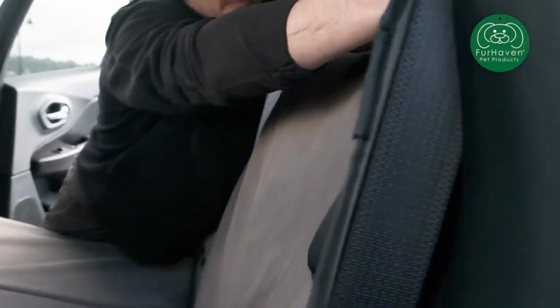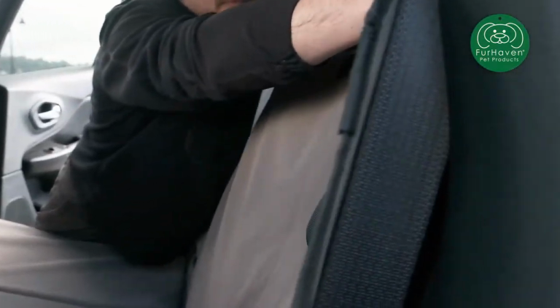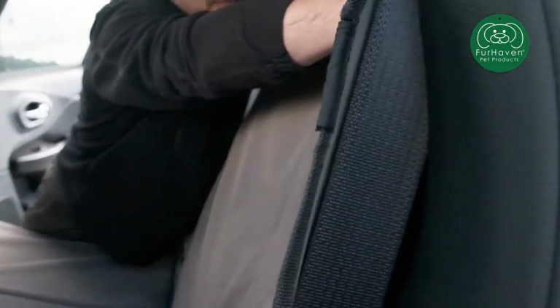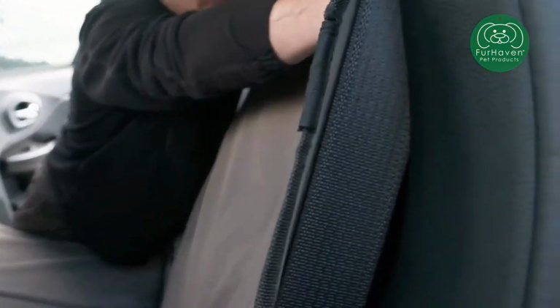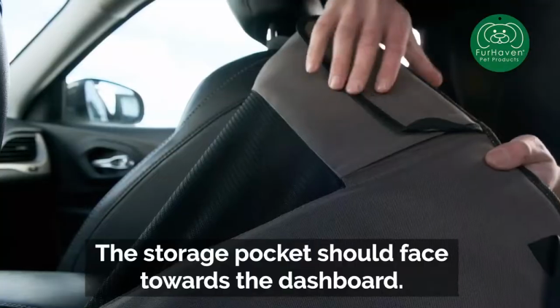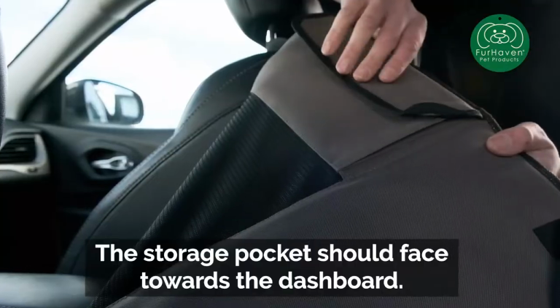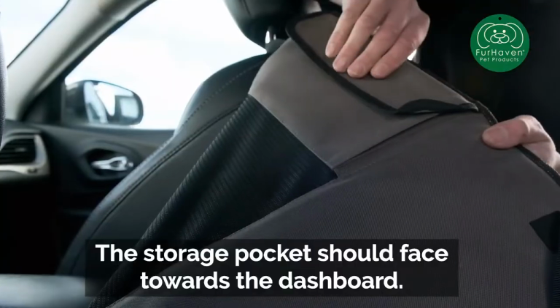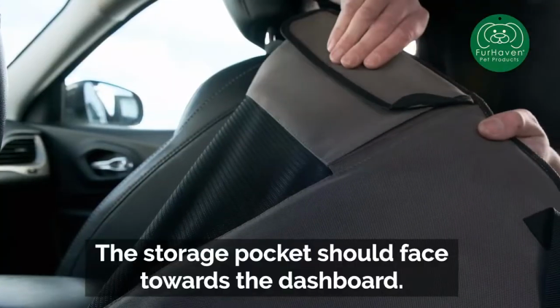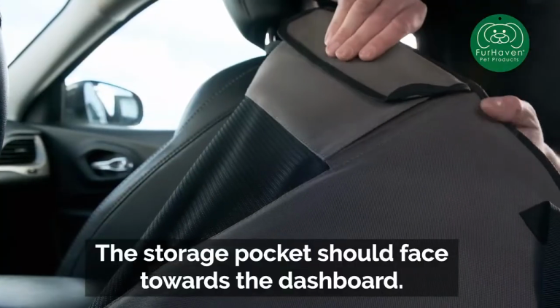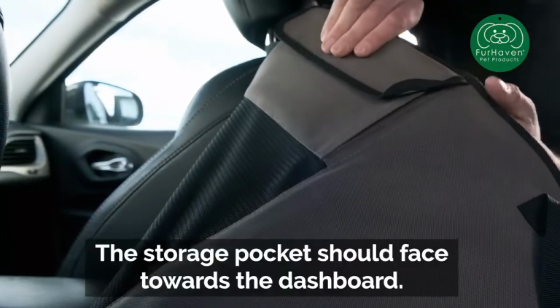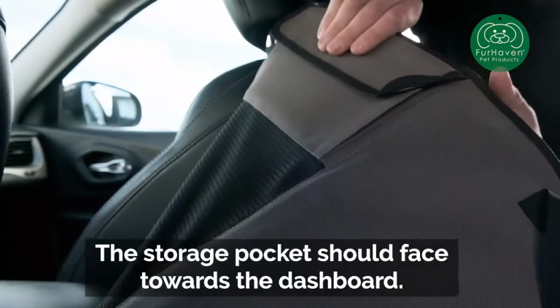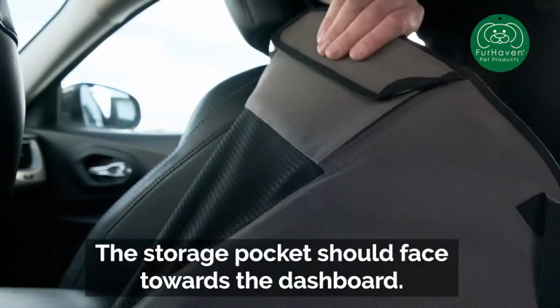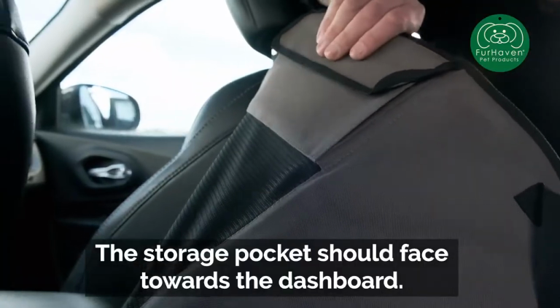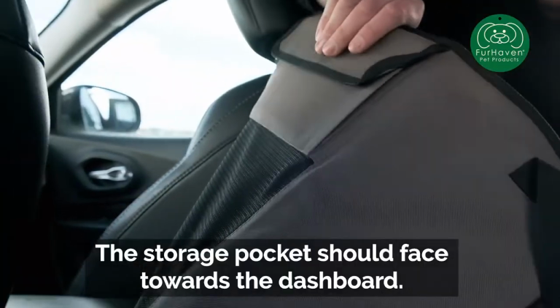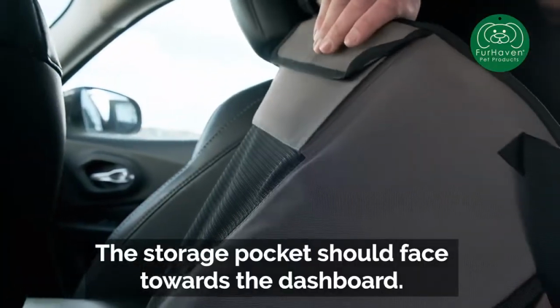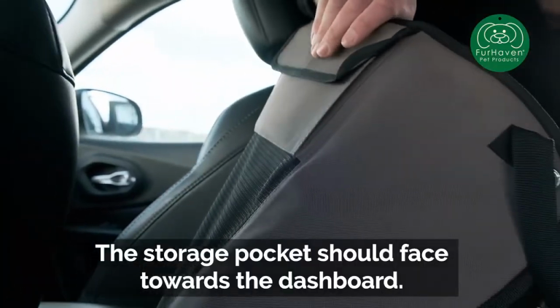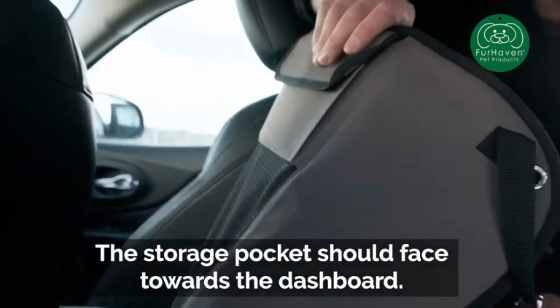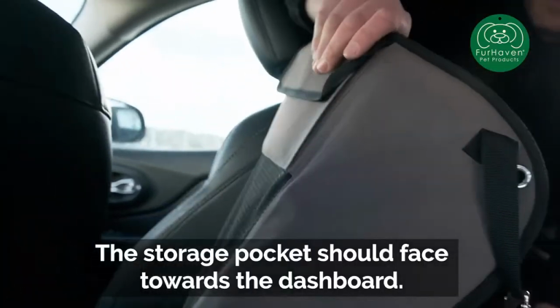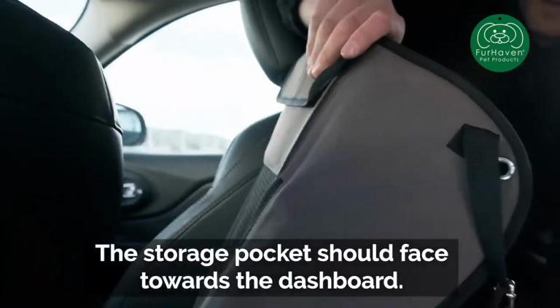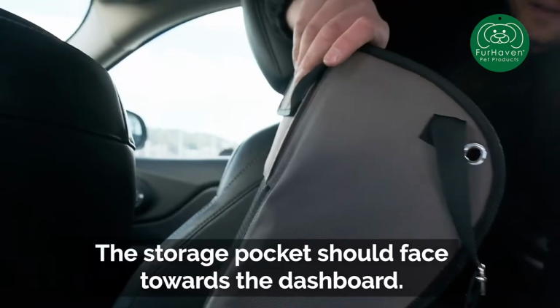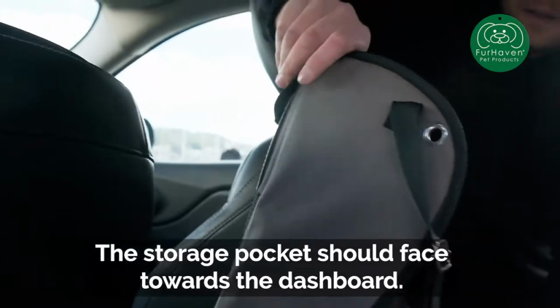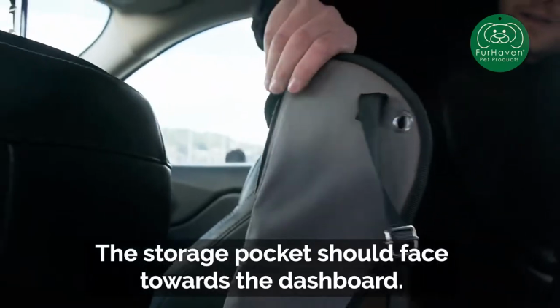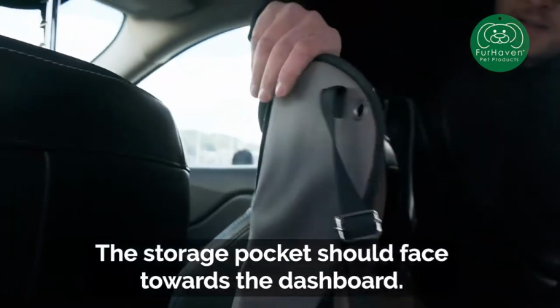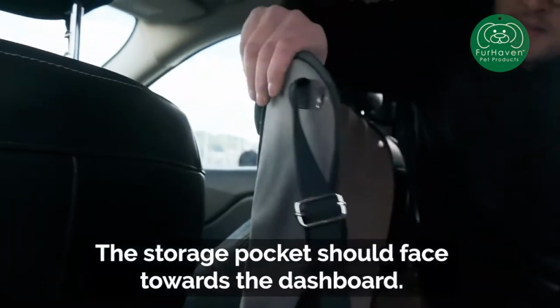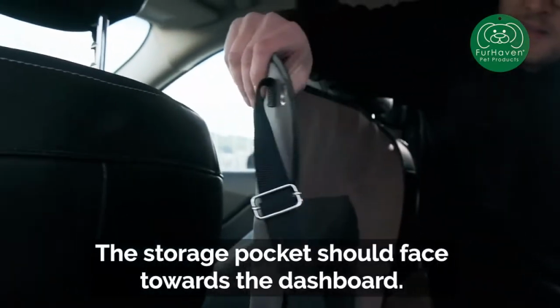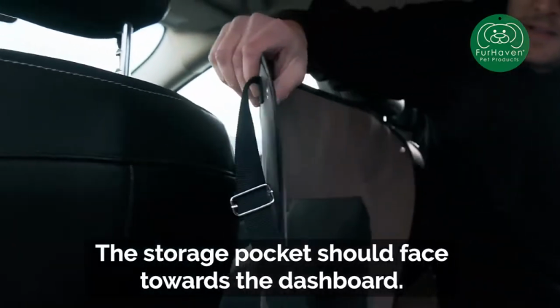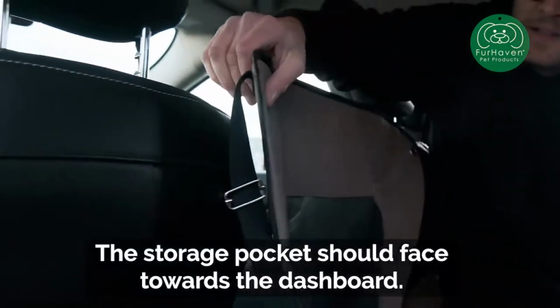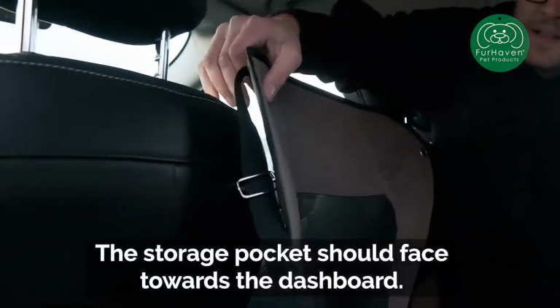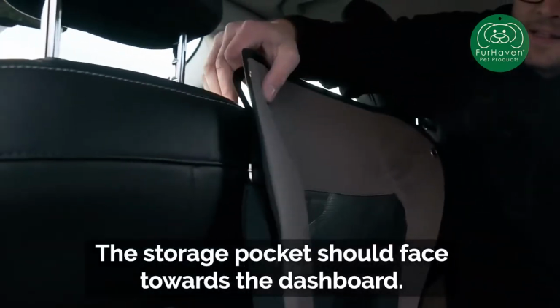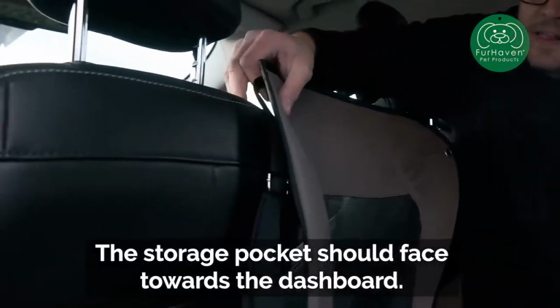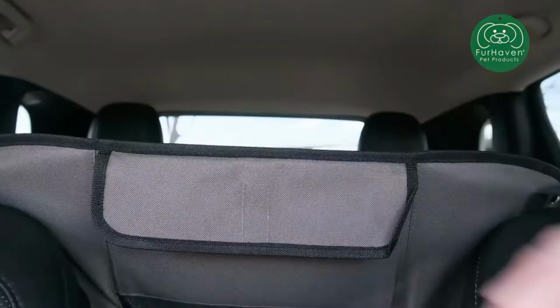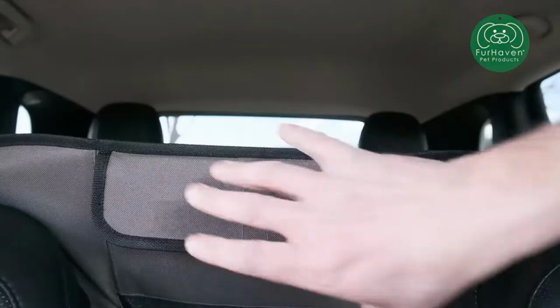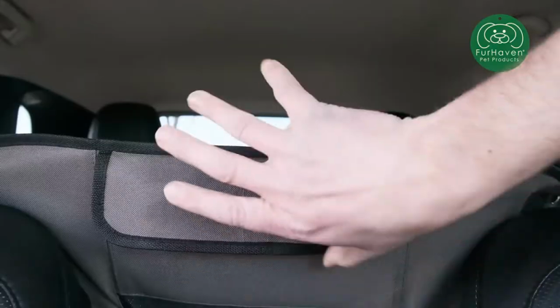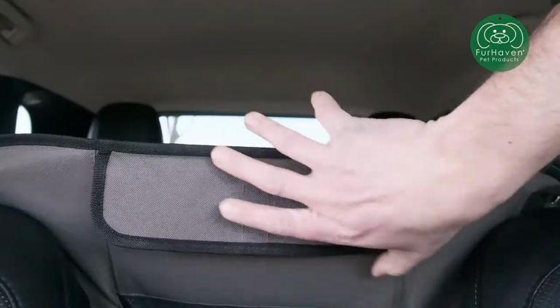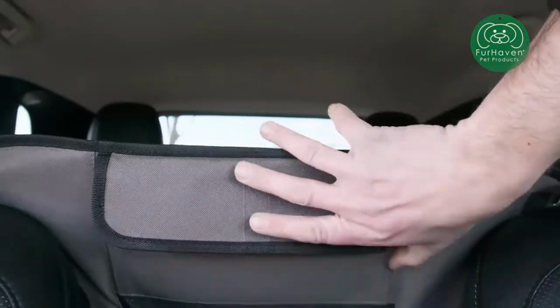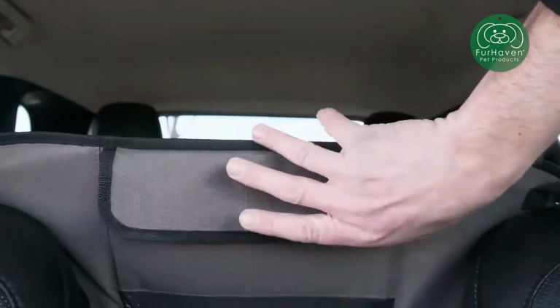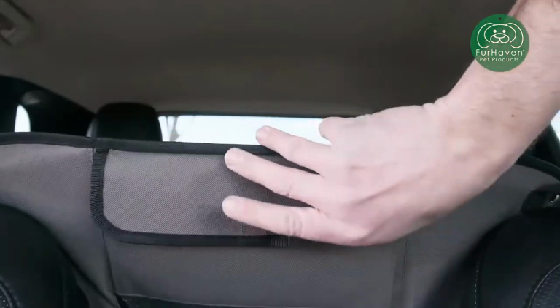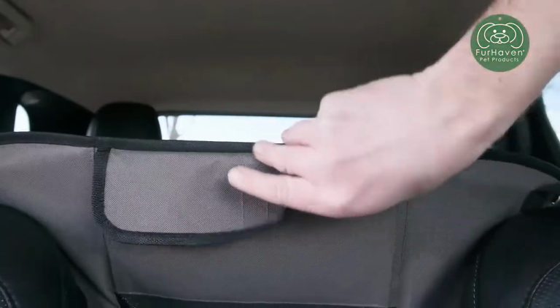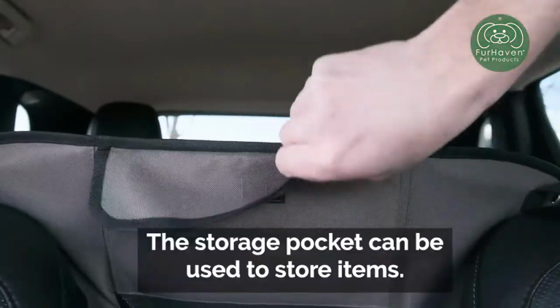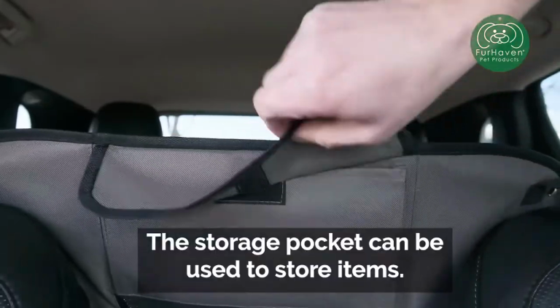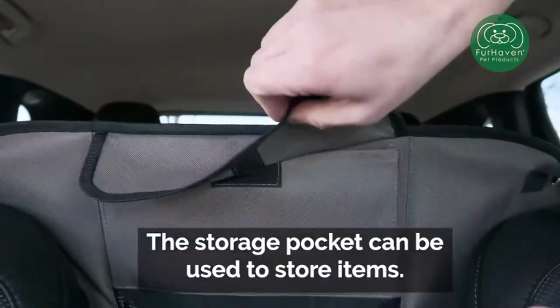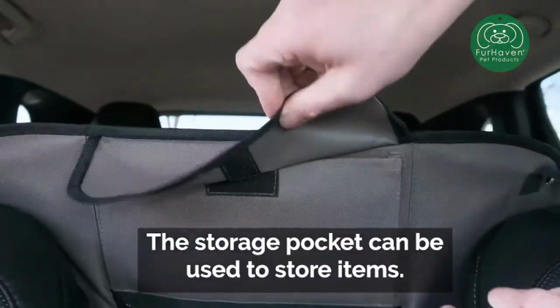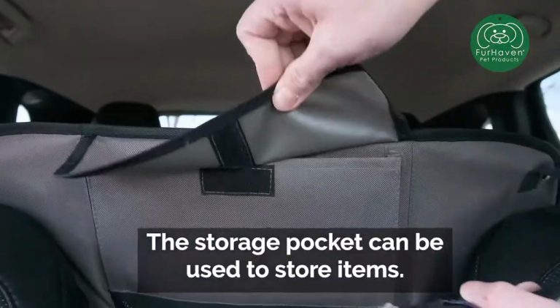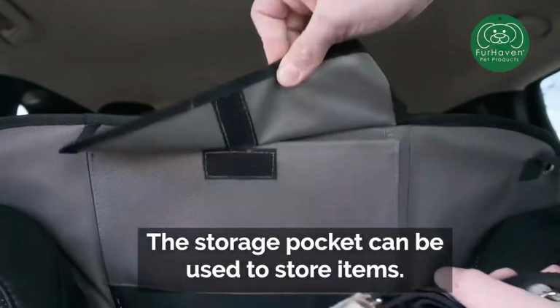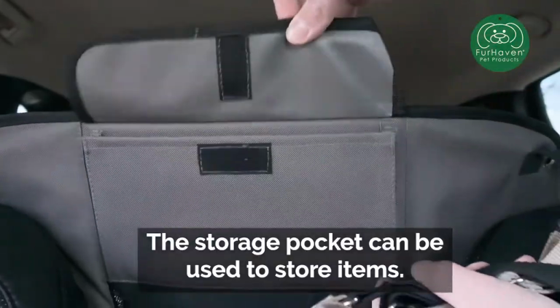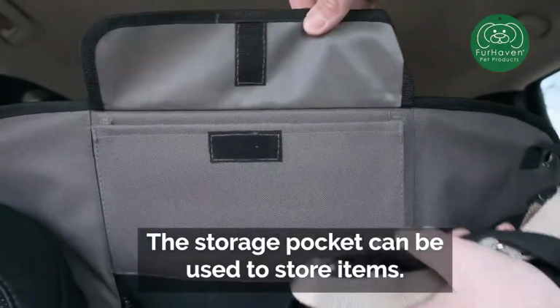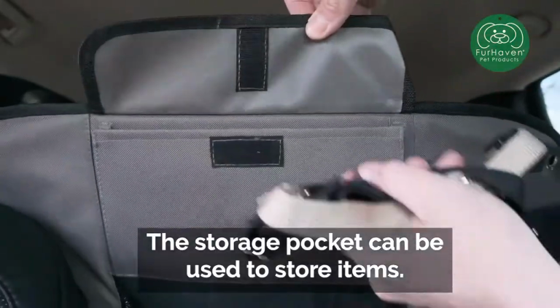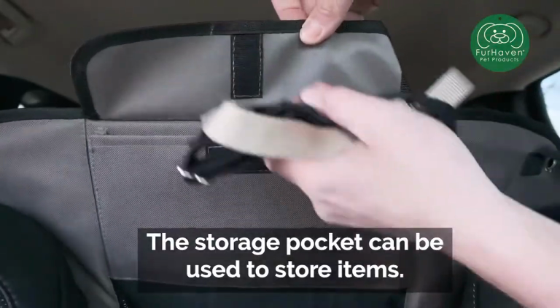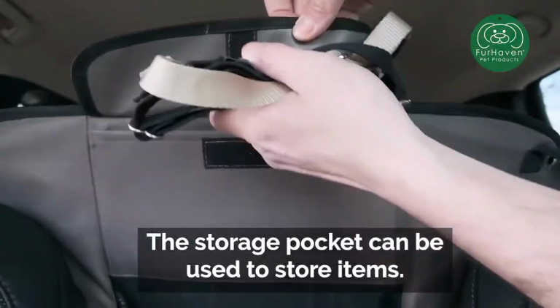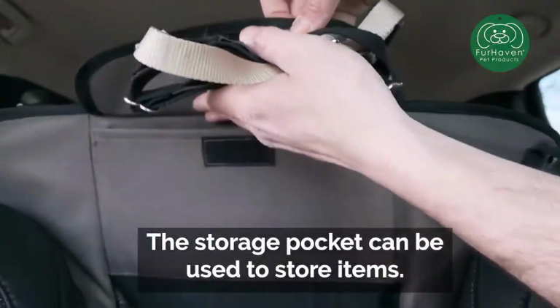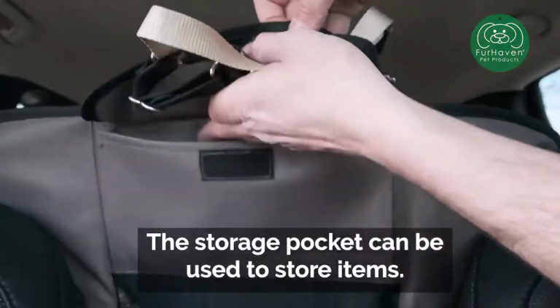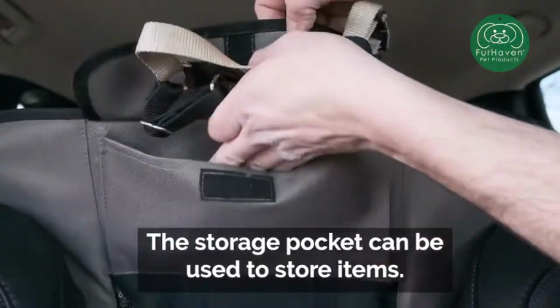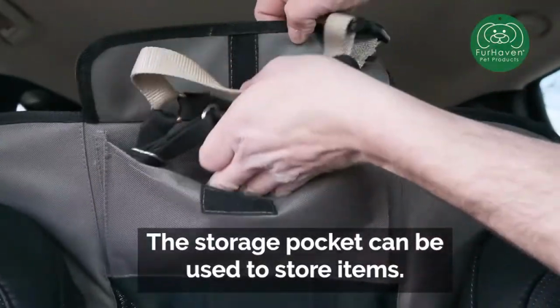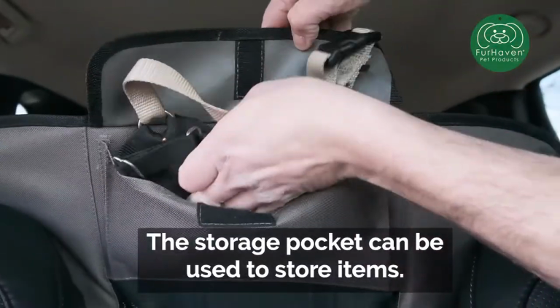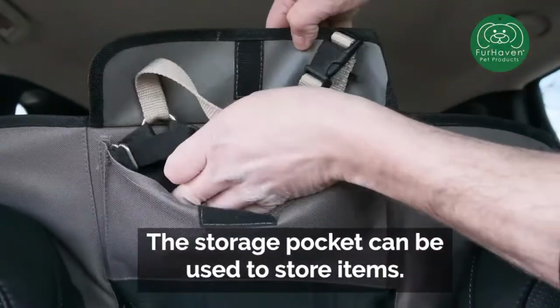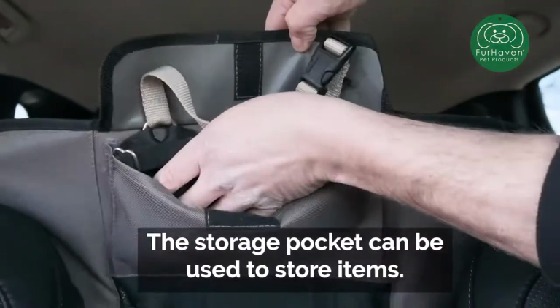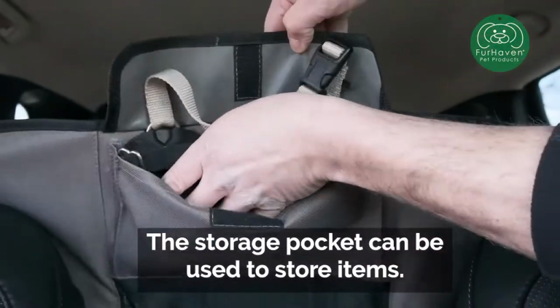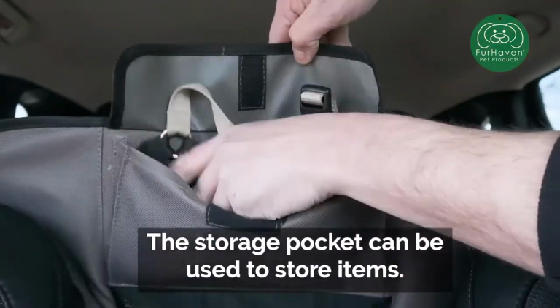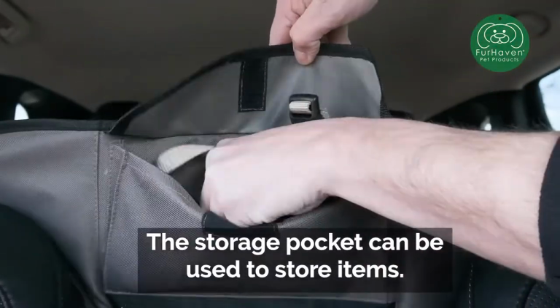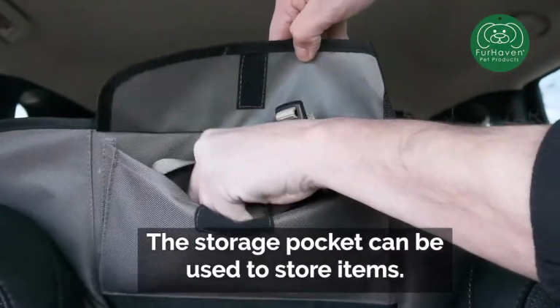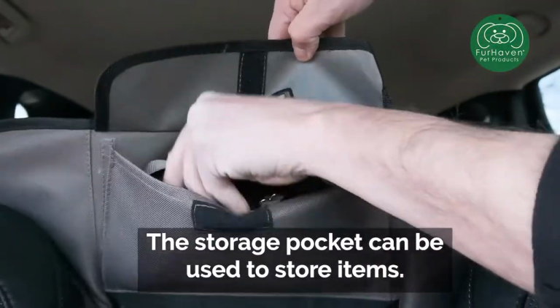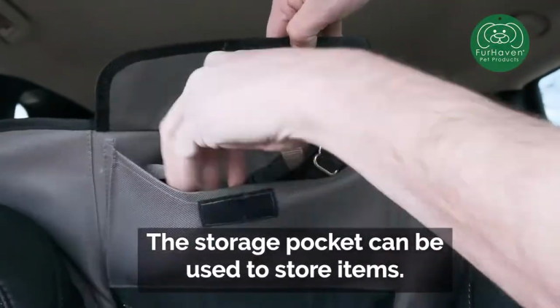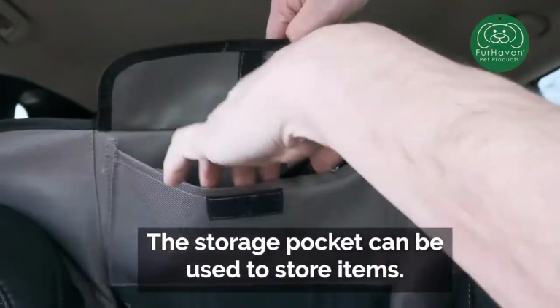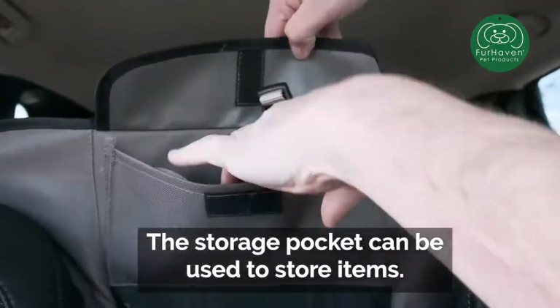The storage pocket should face towards the dashboard. The storage pocket can be used to store items.